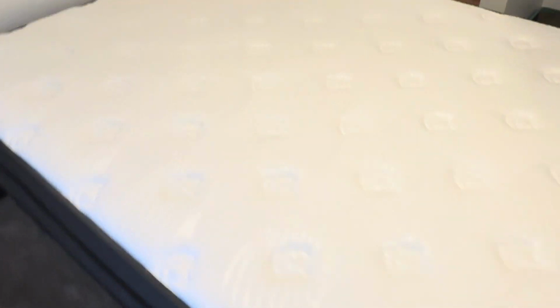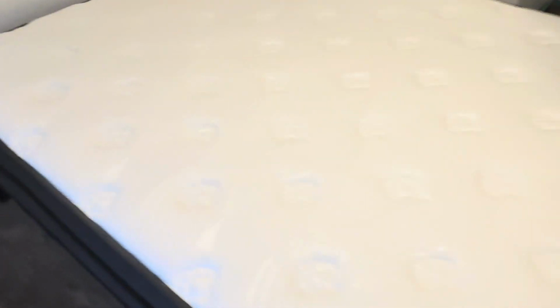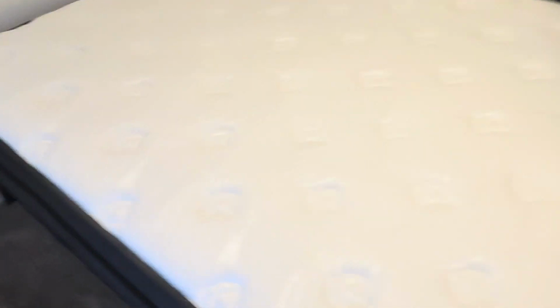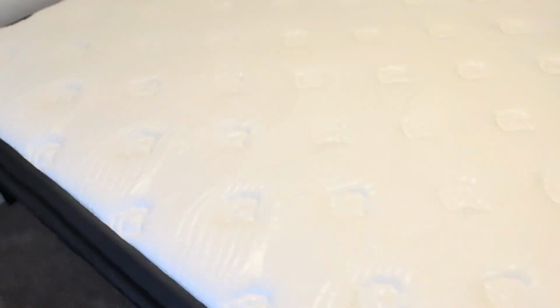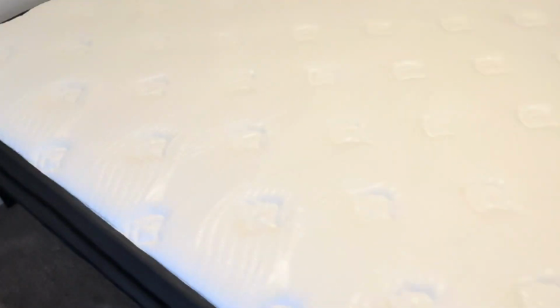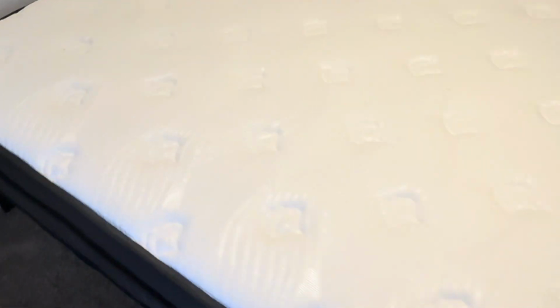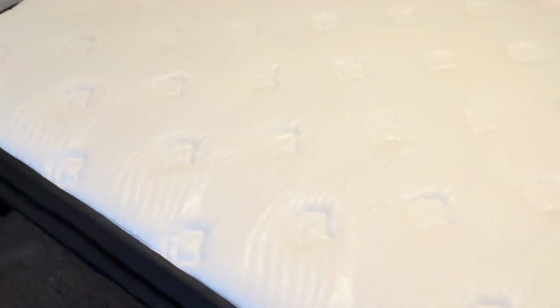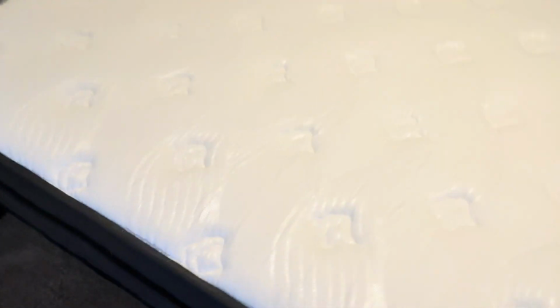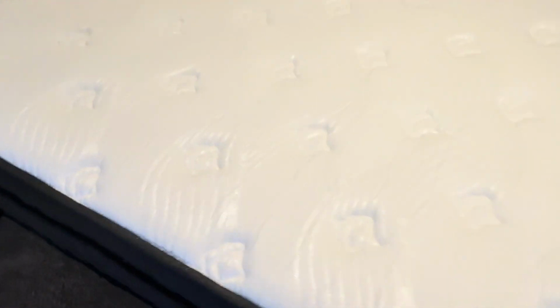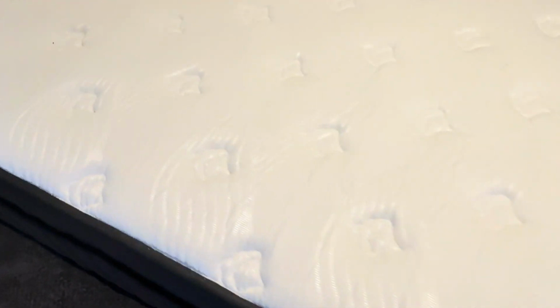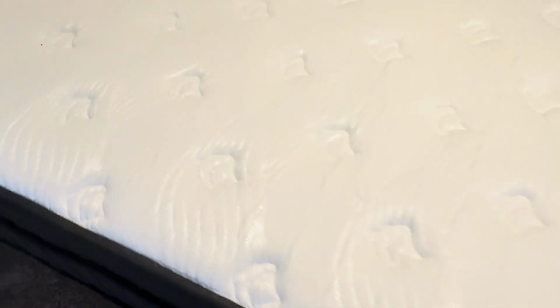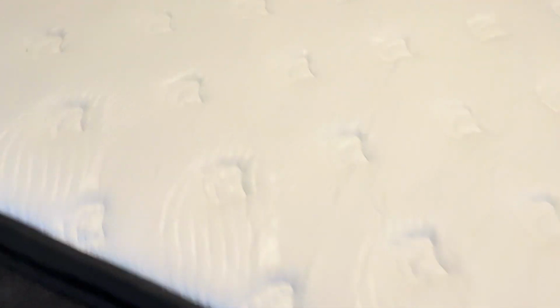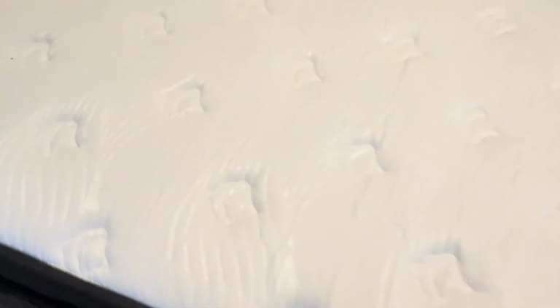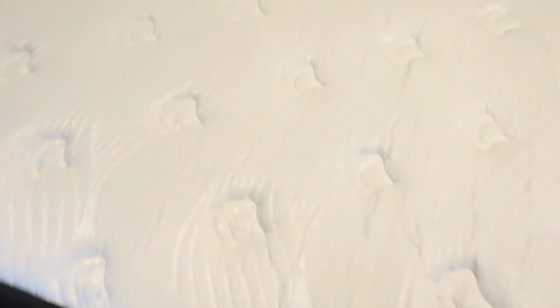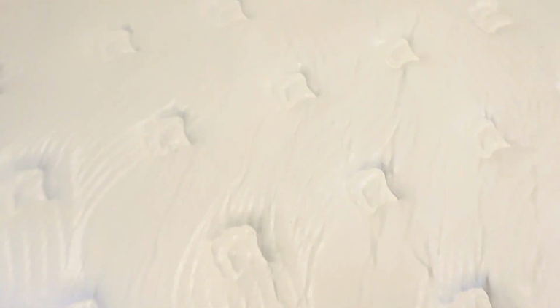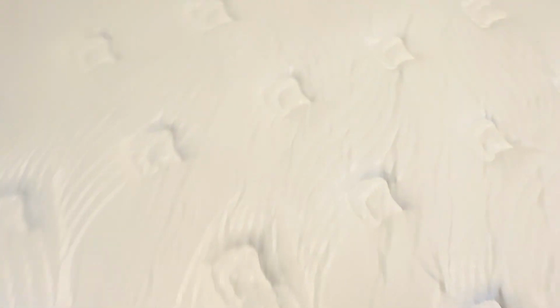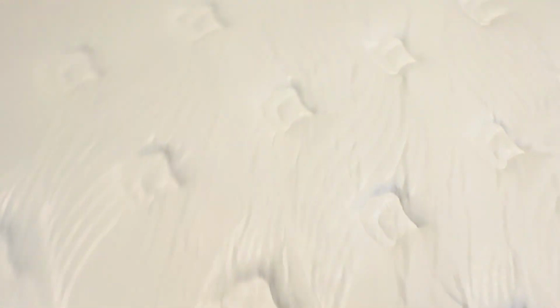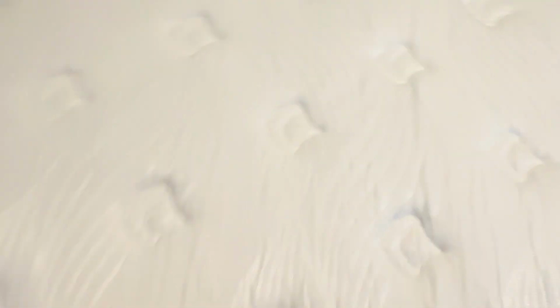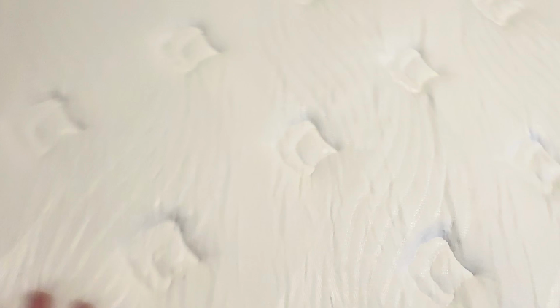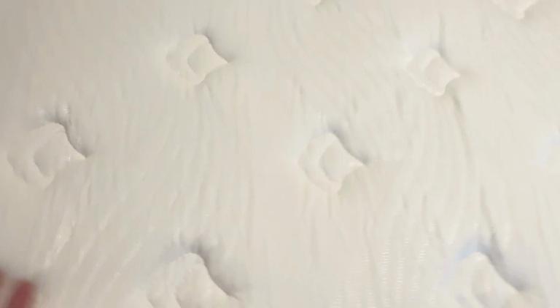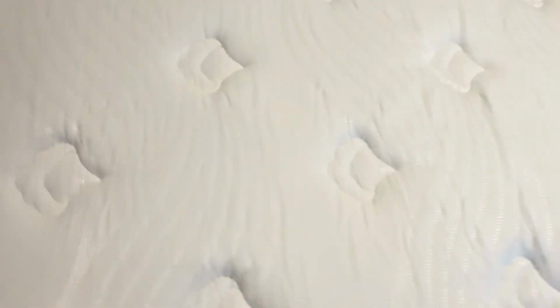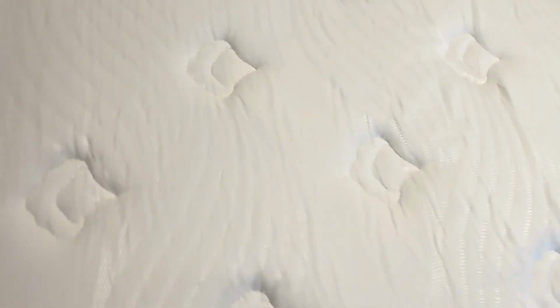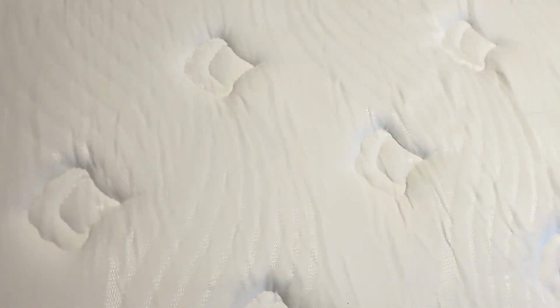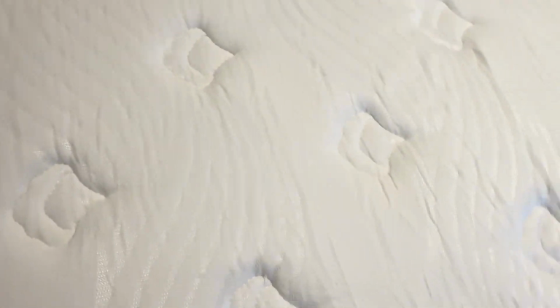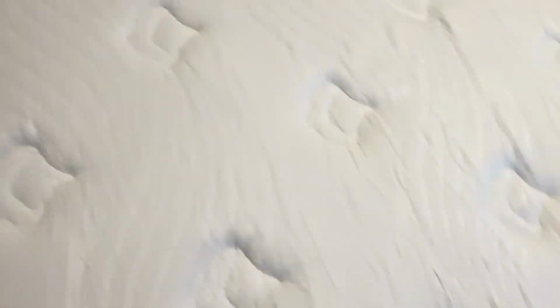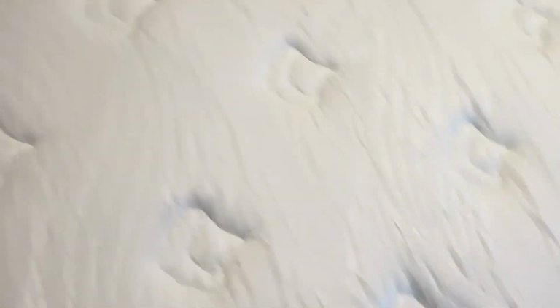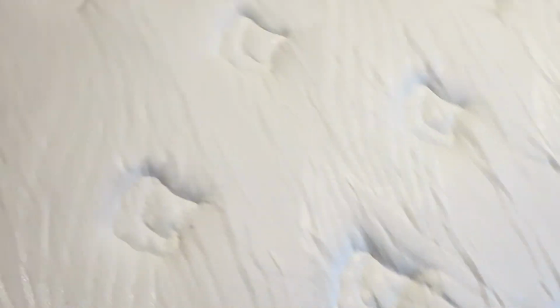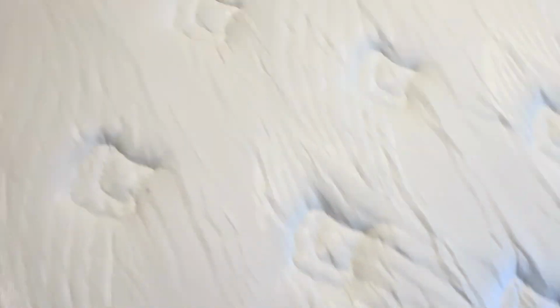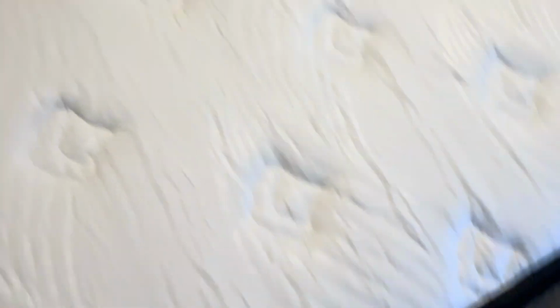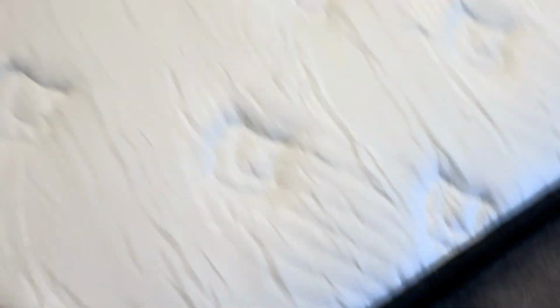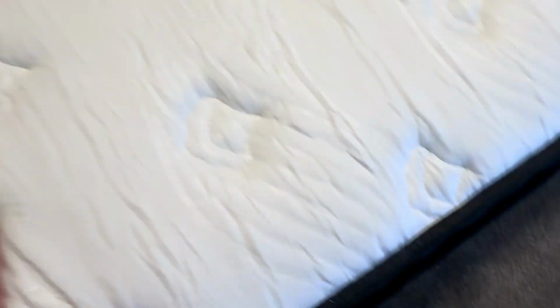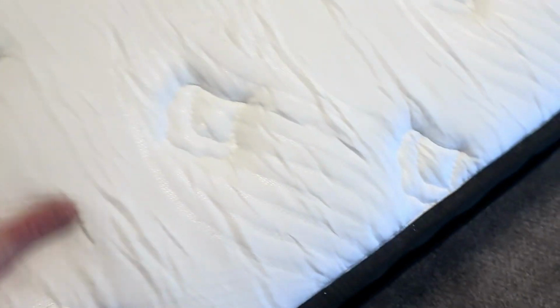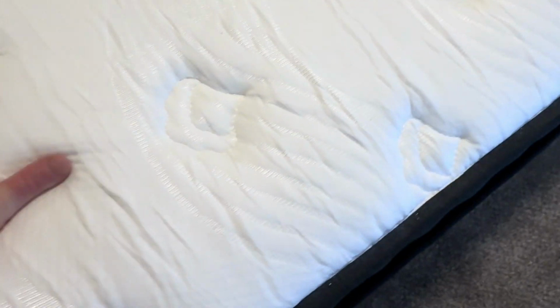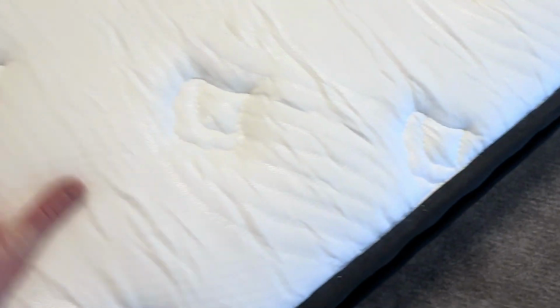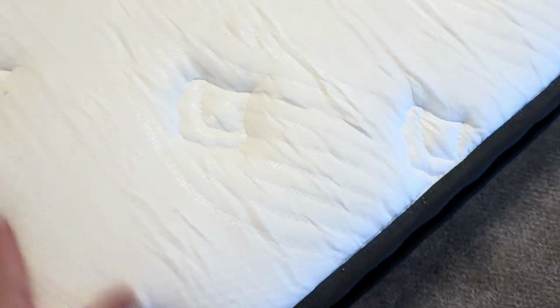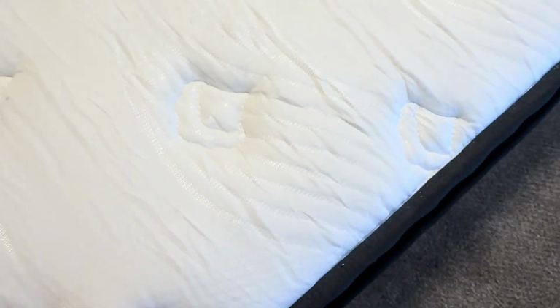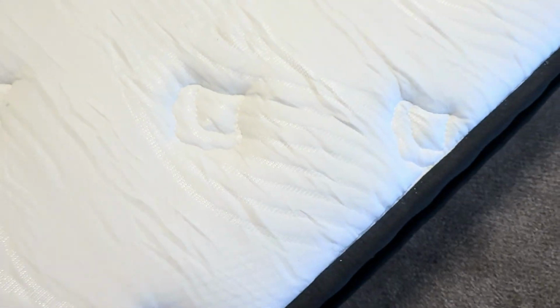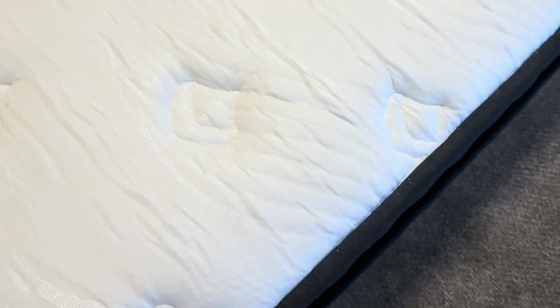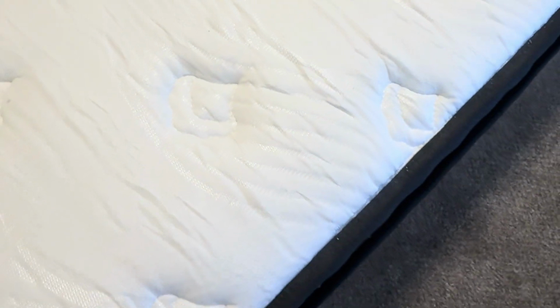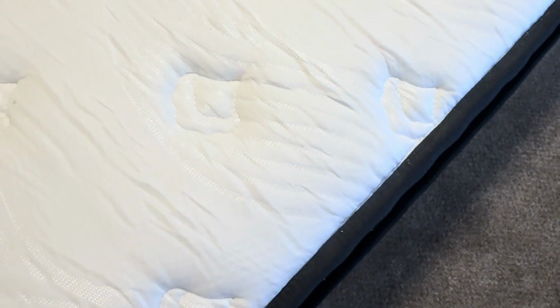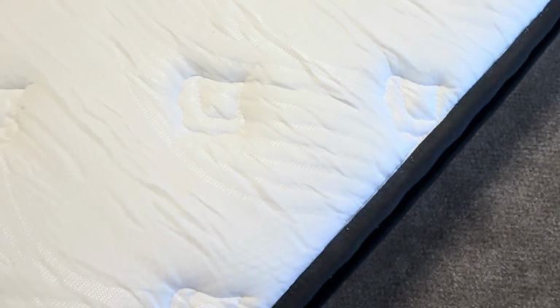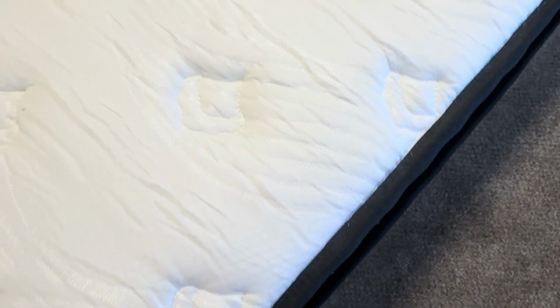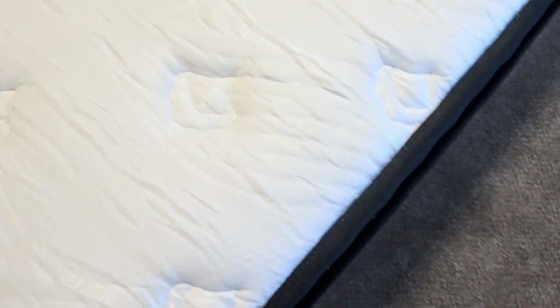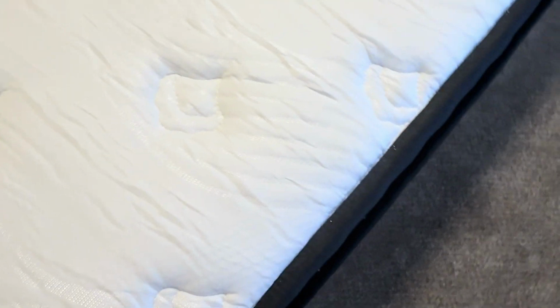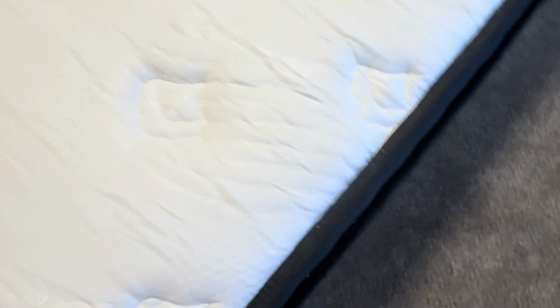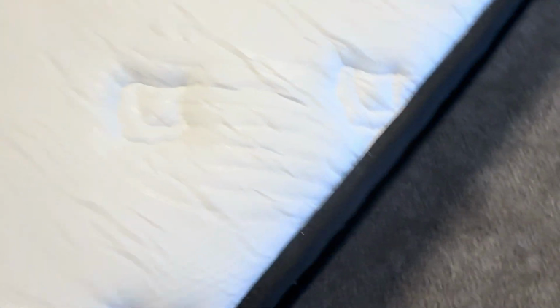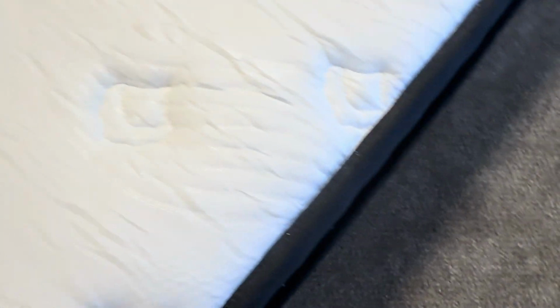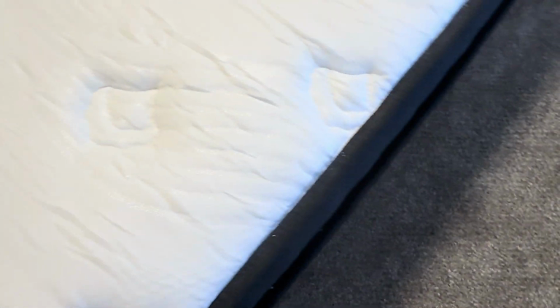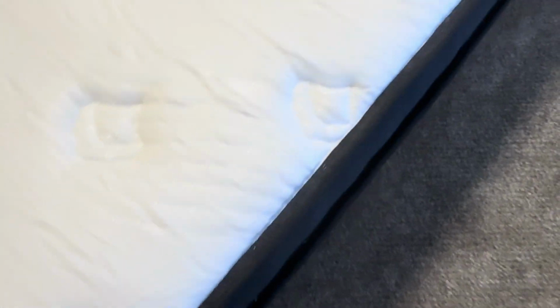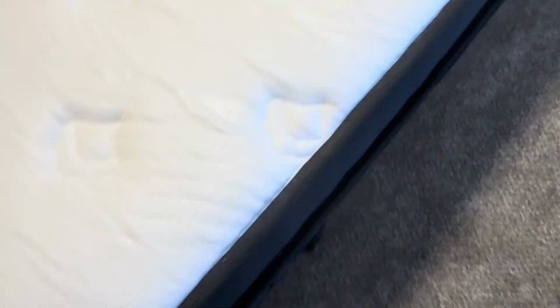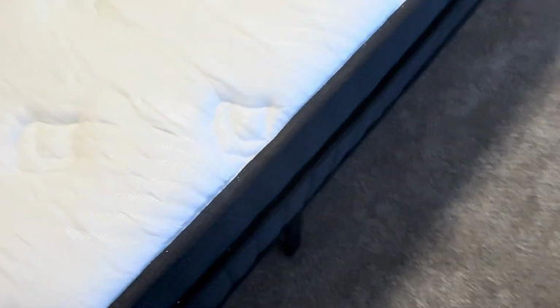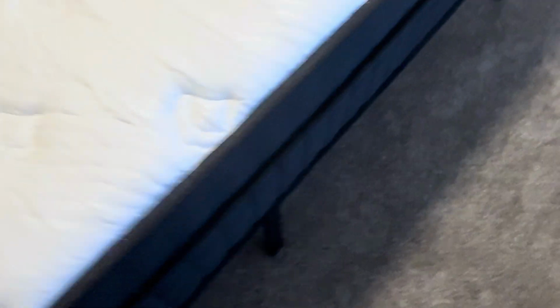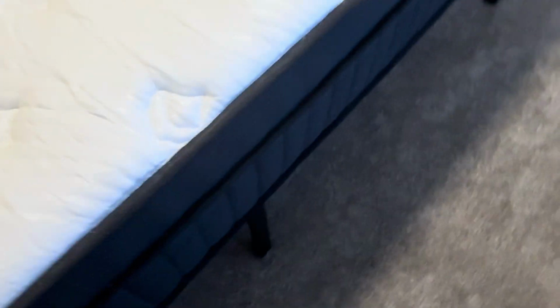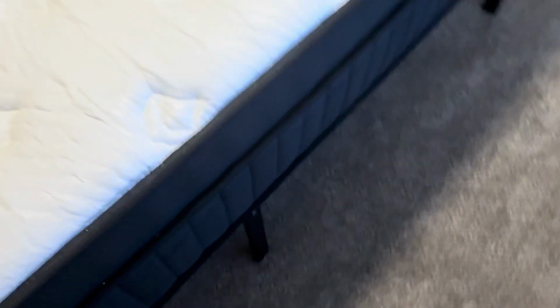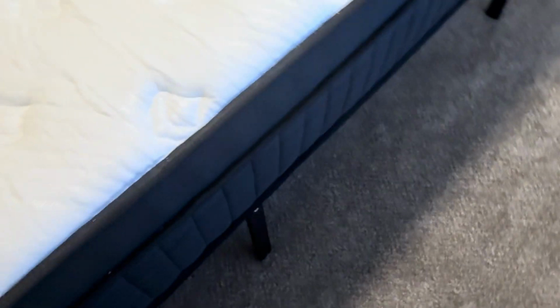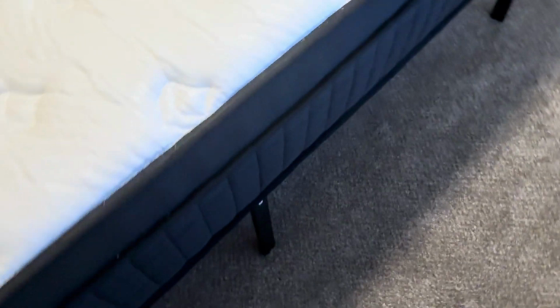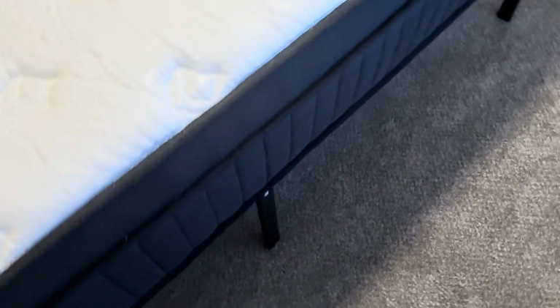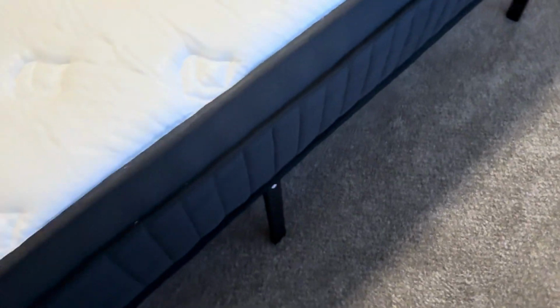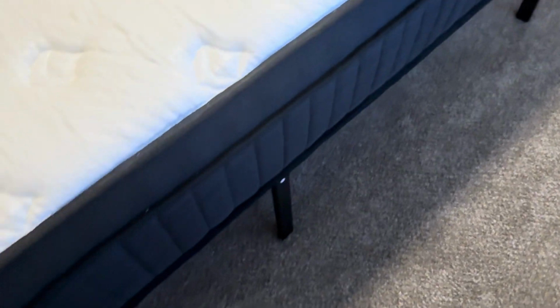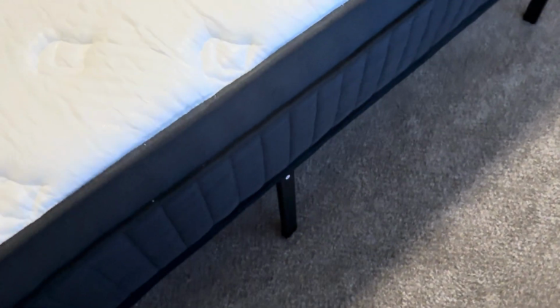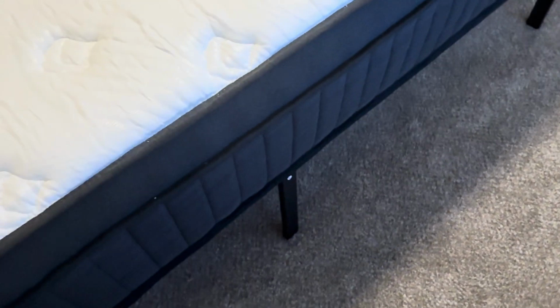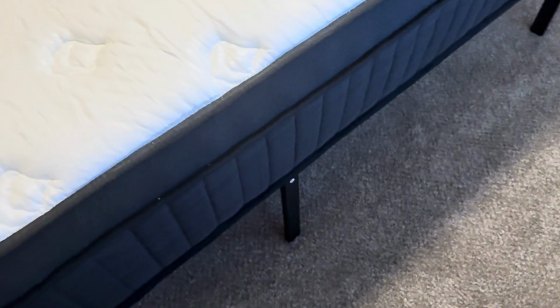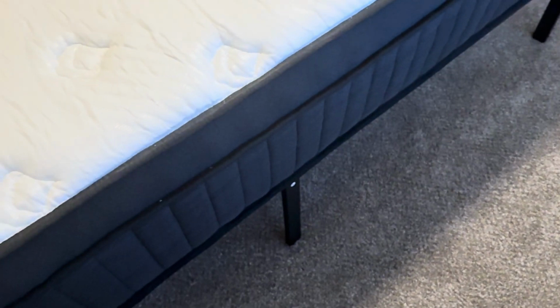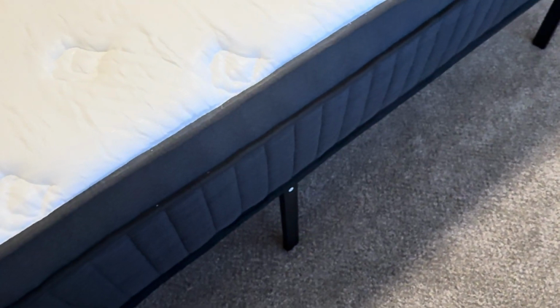I took the sheets off so you could see the pattern. It's quite thick.